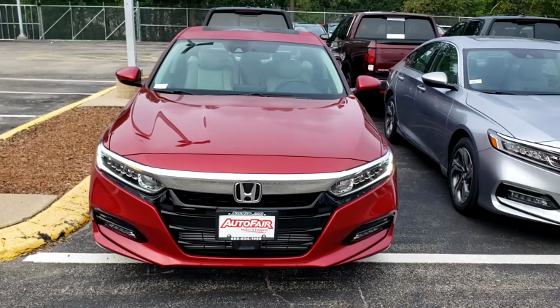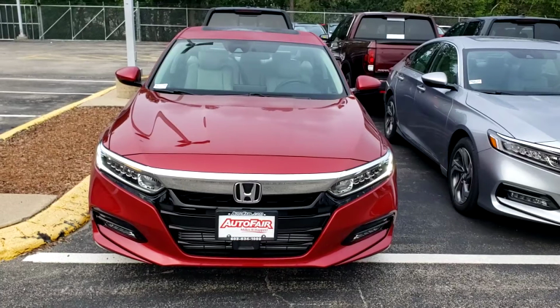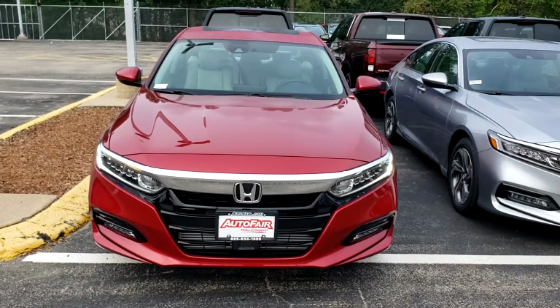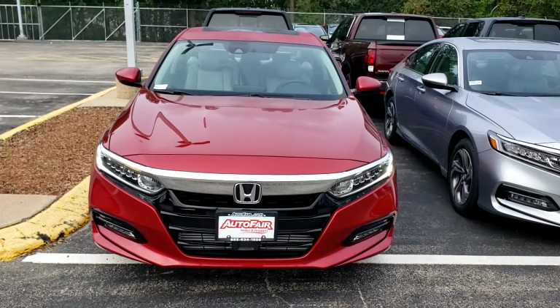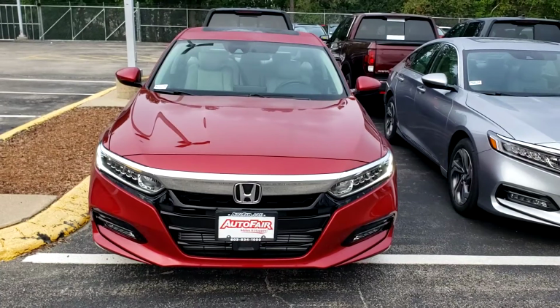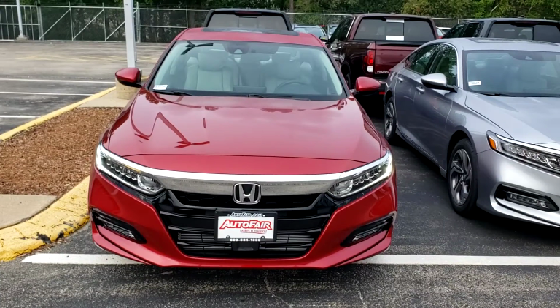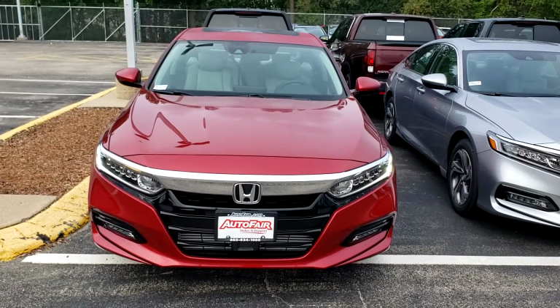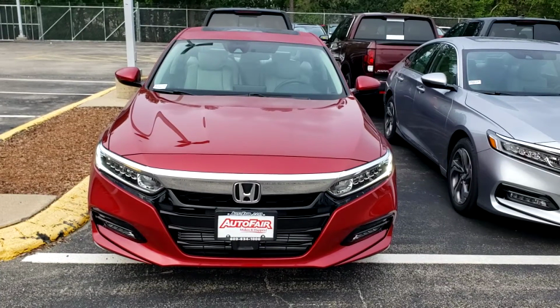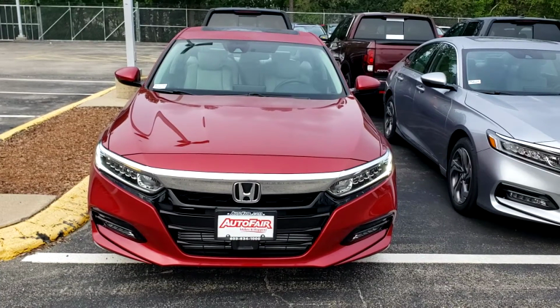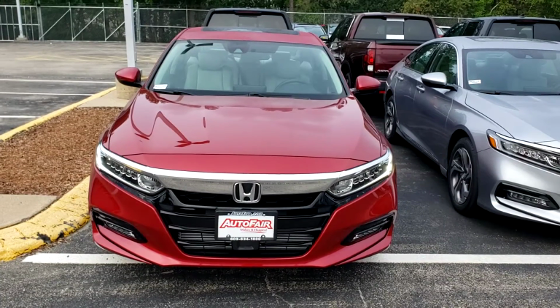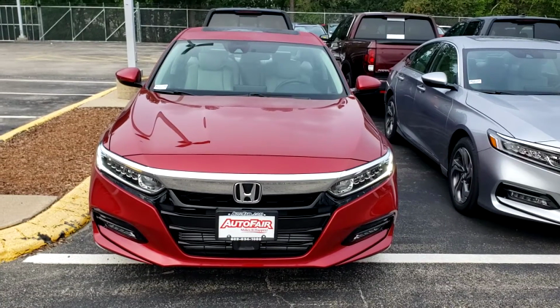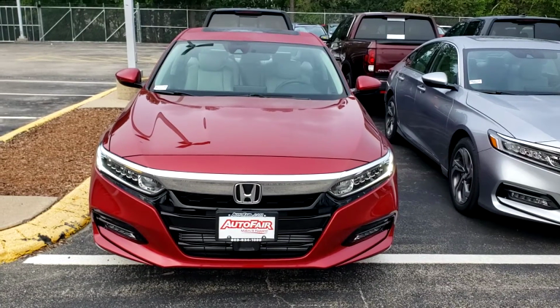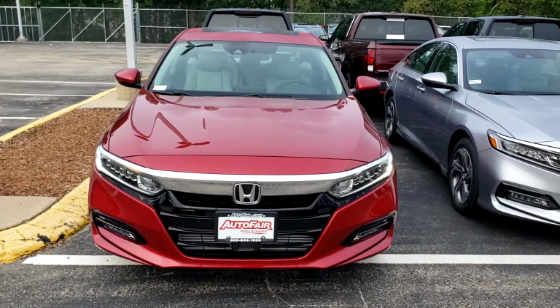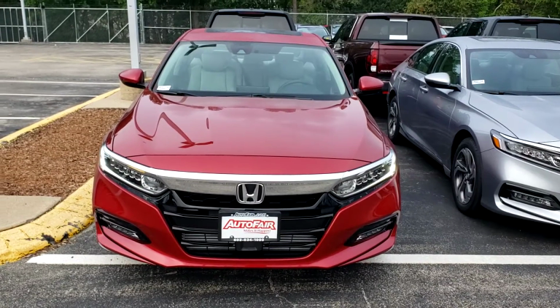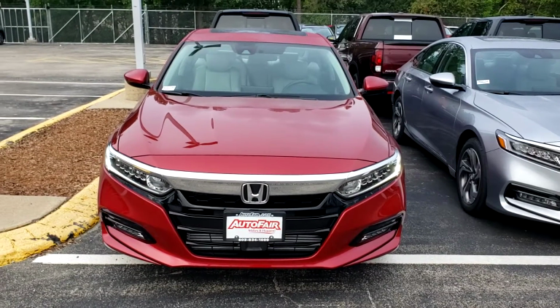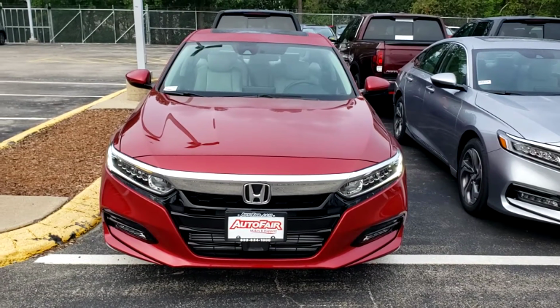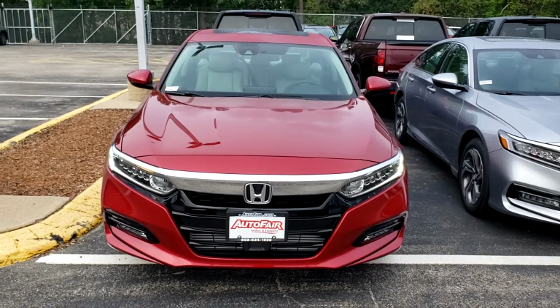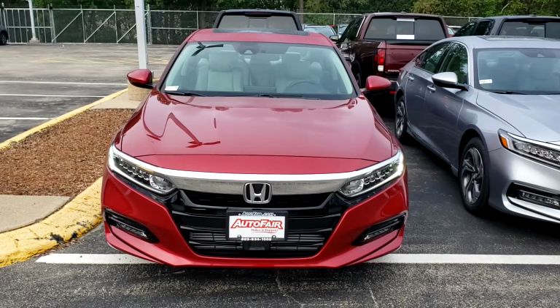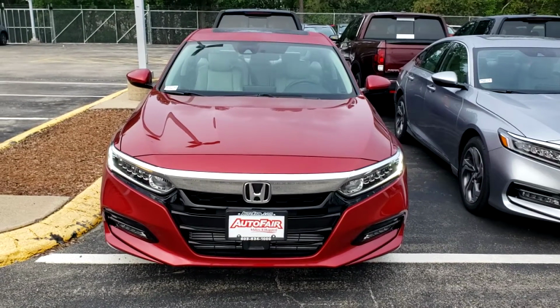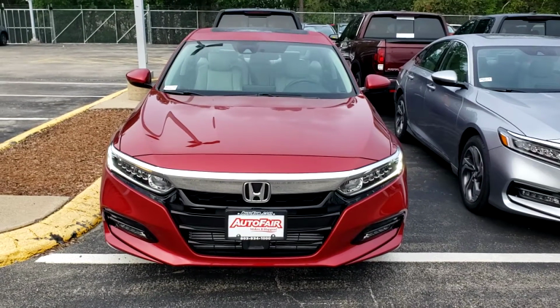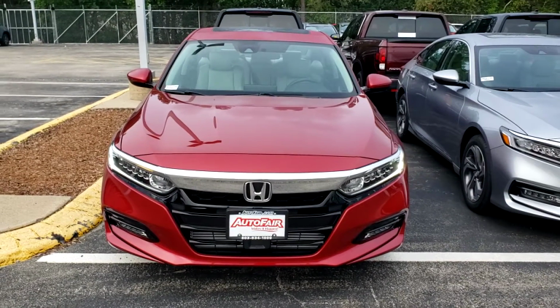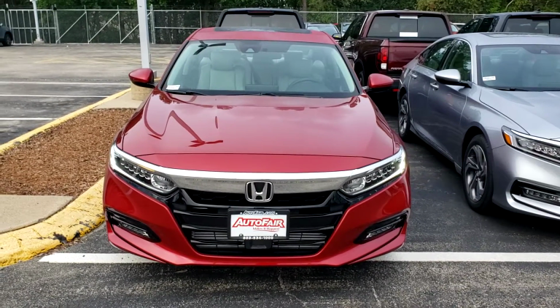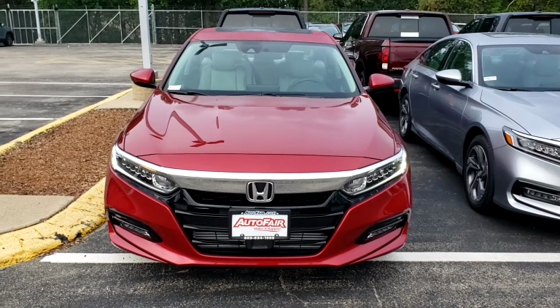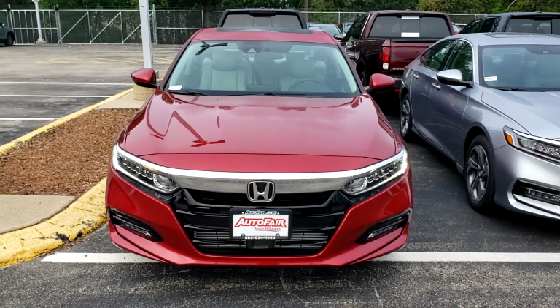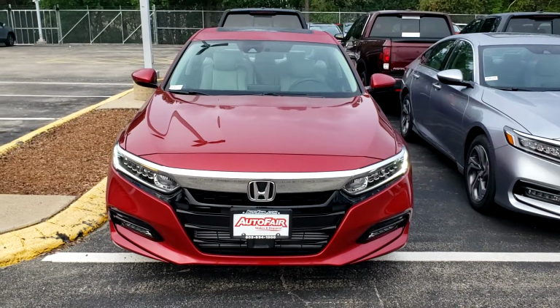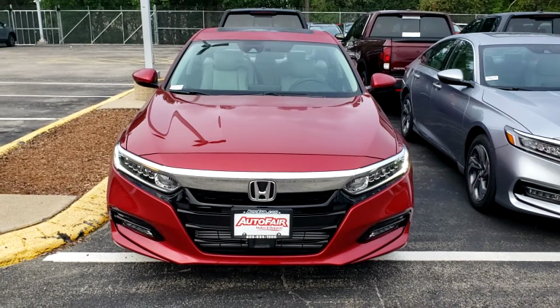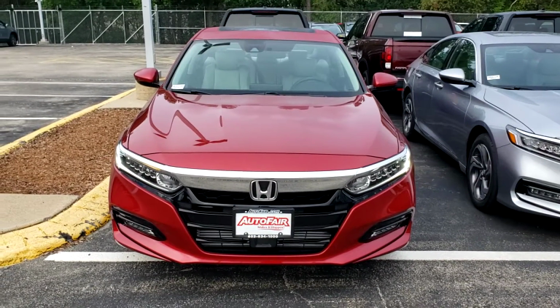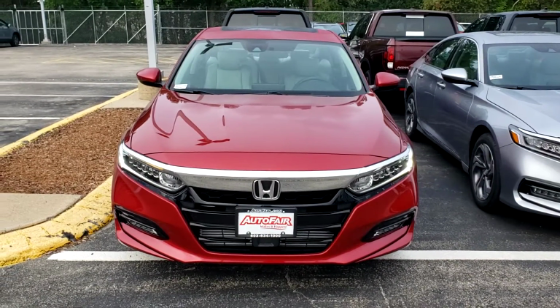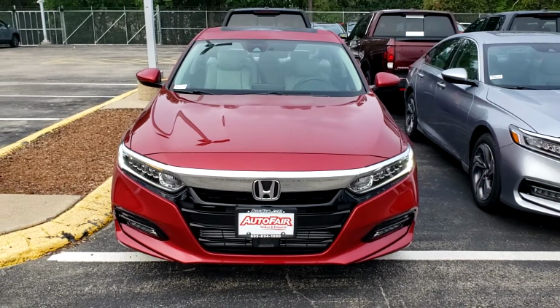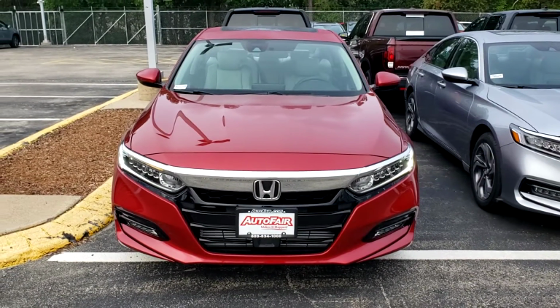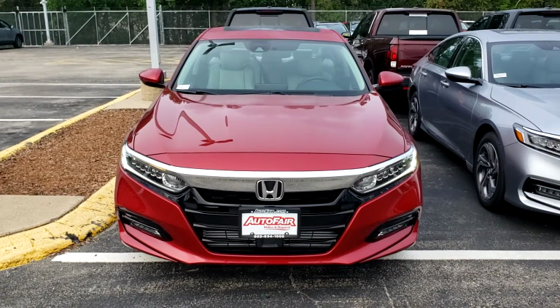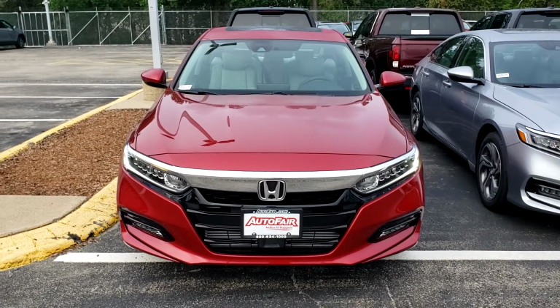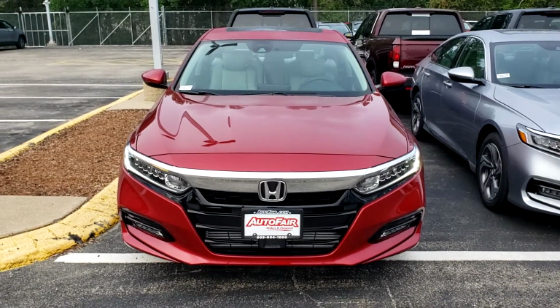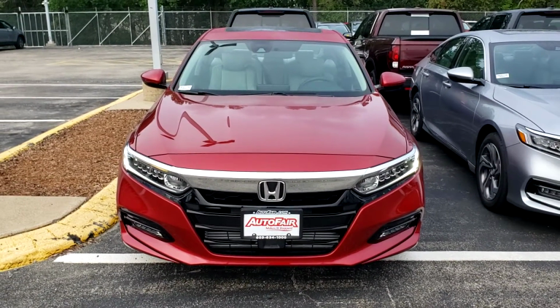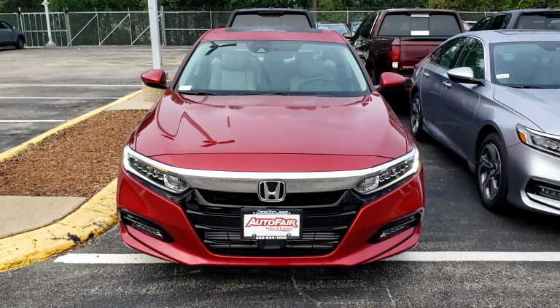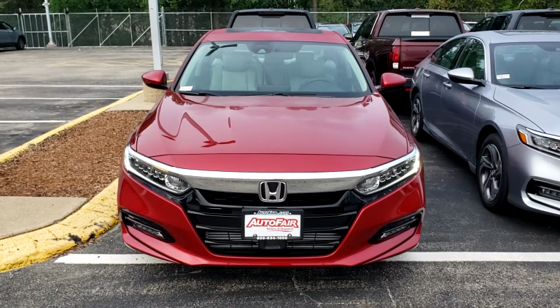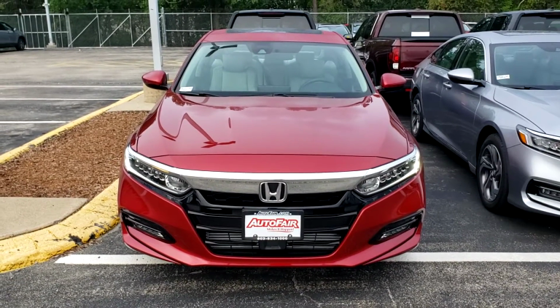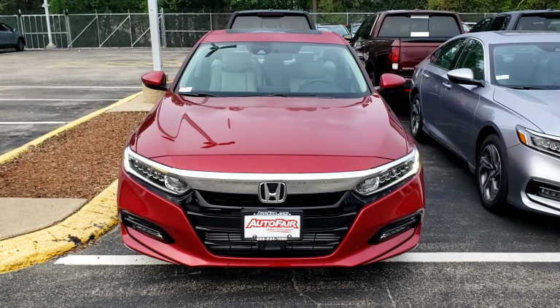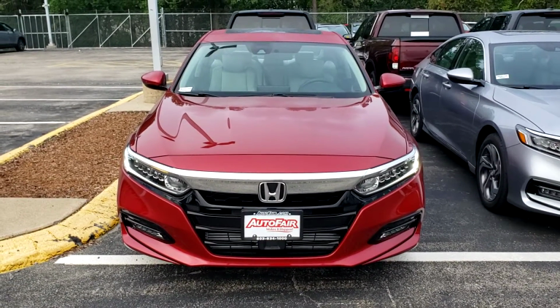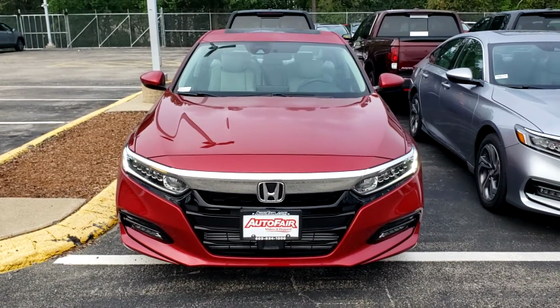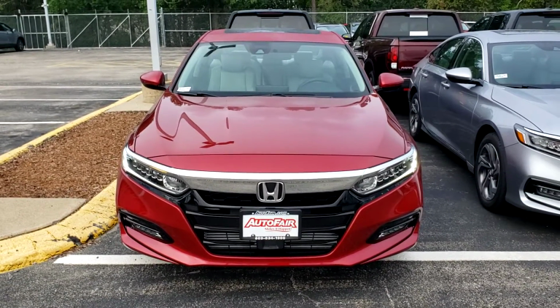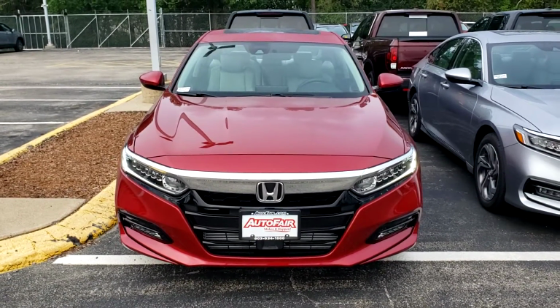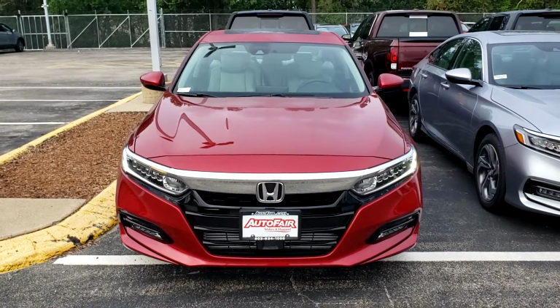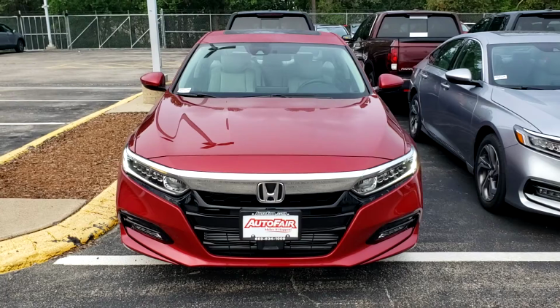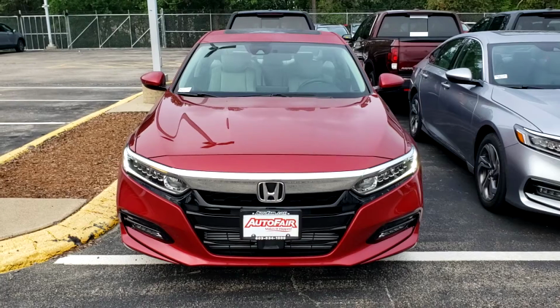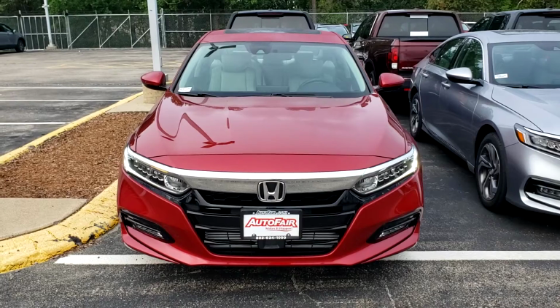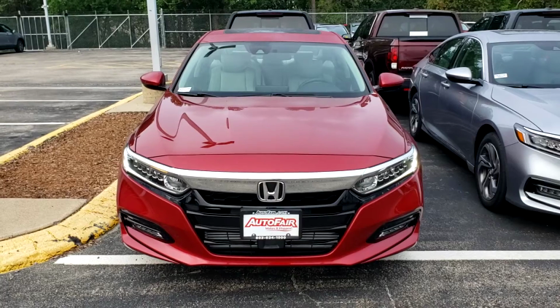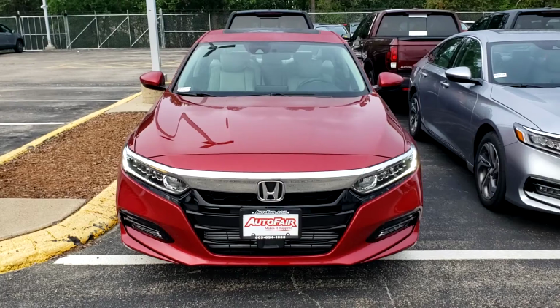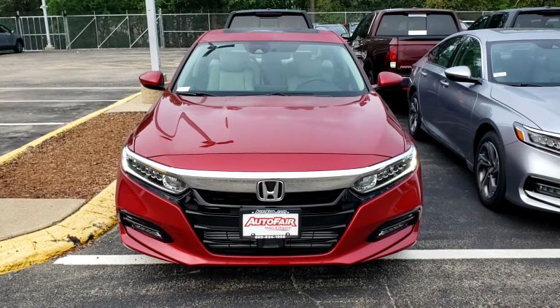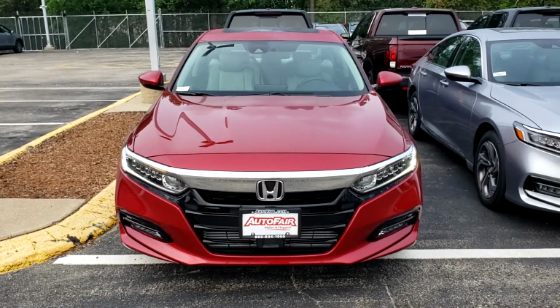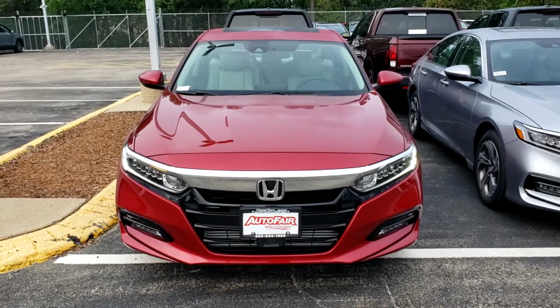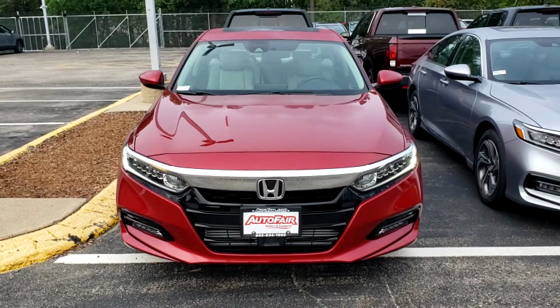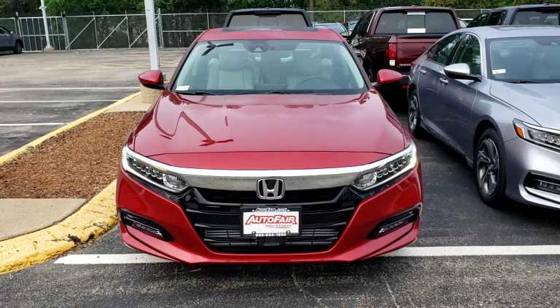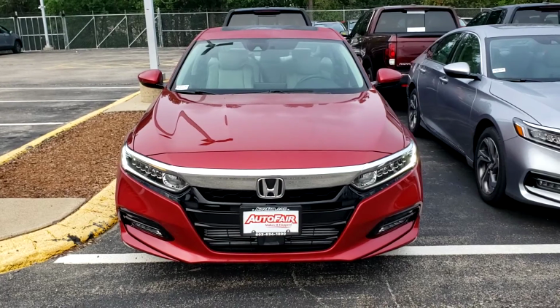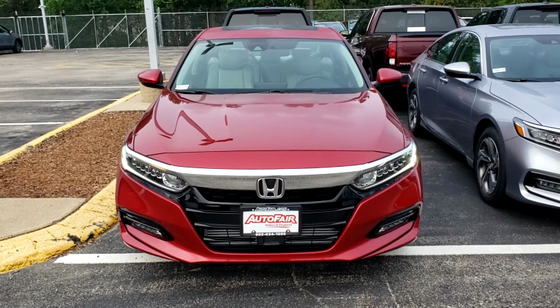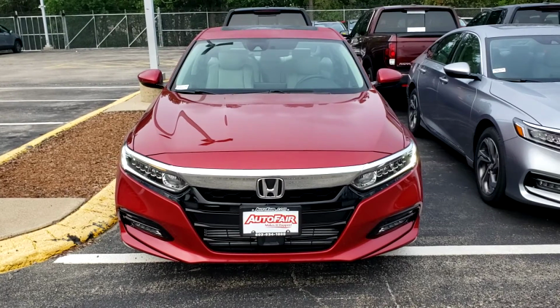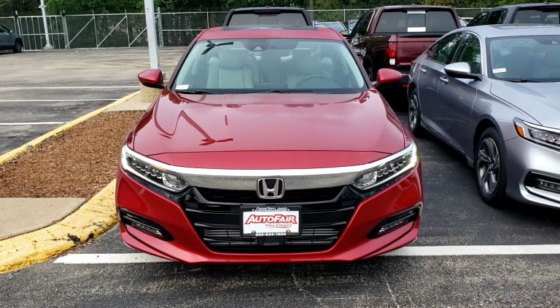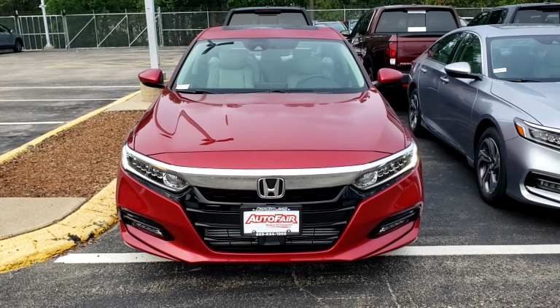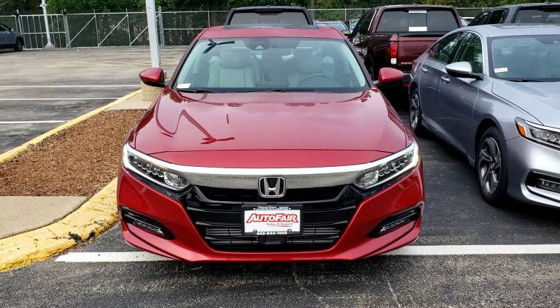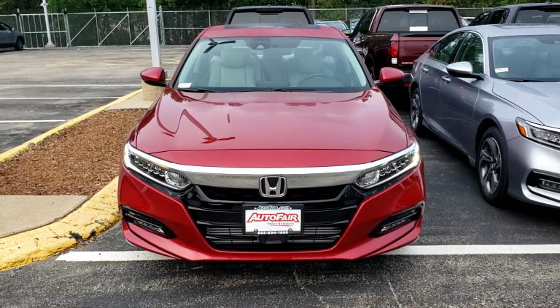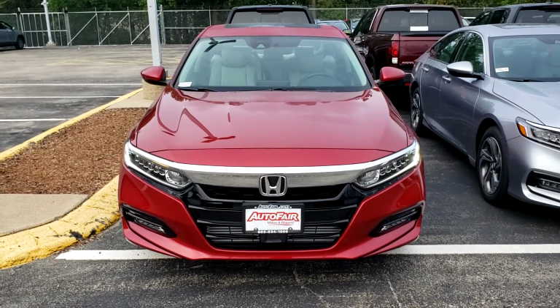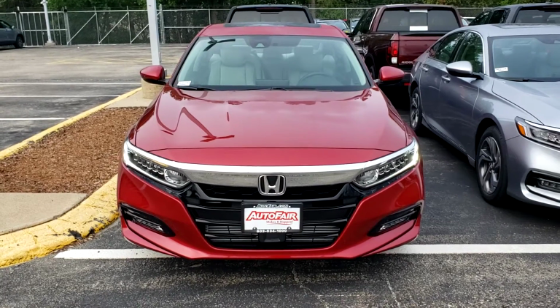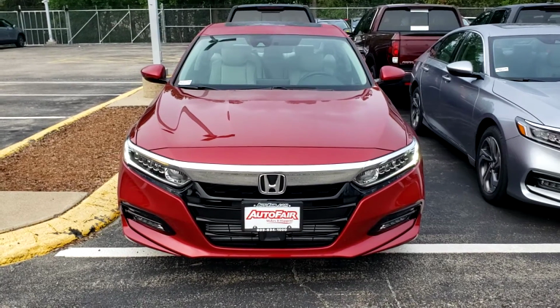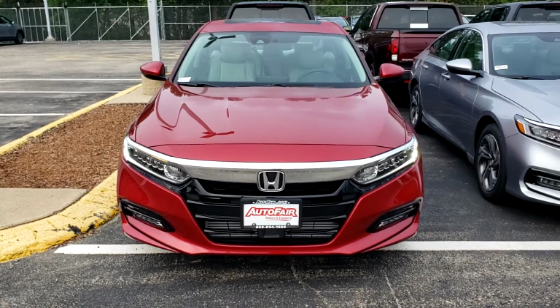Hey Kato, this is Jack from AutoFair Honda. I had an interest in one of our 2020 Accord EXs, so I made this short video for you.